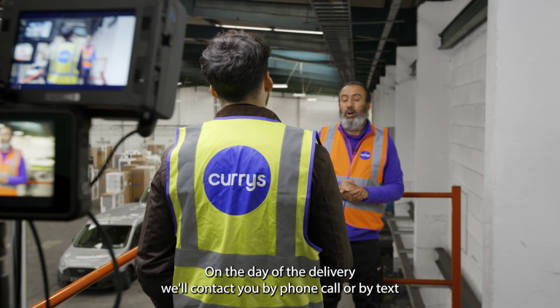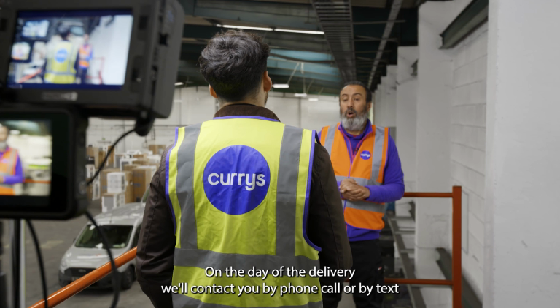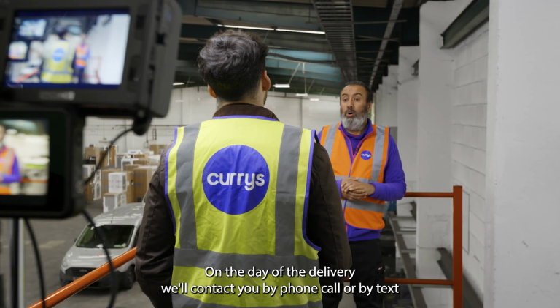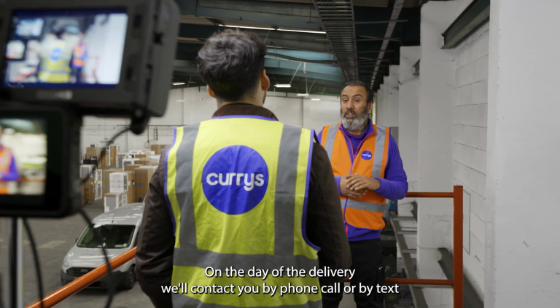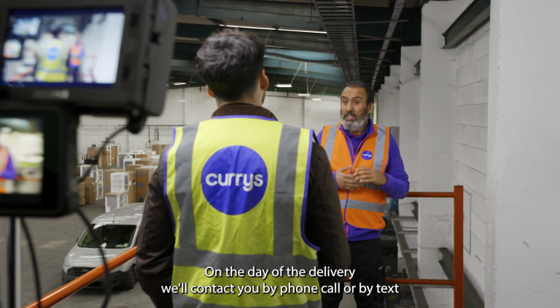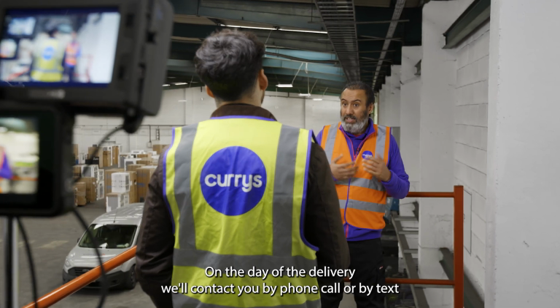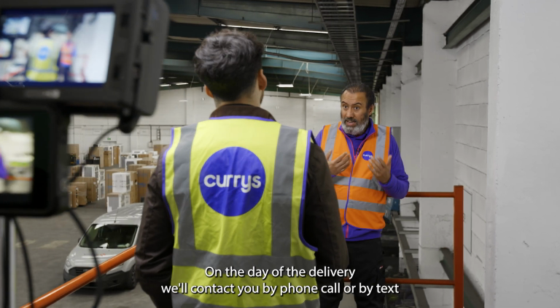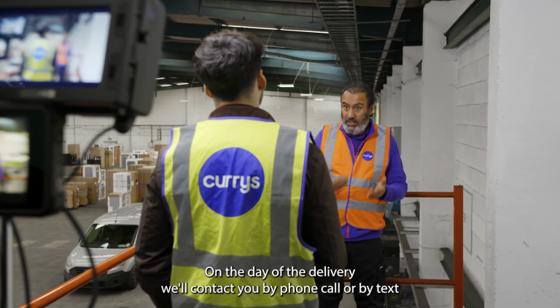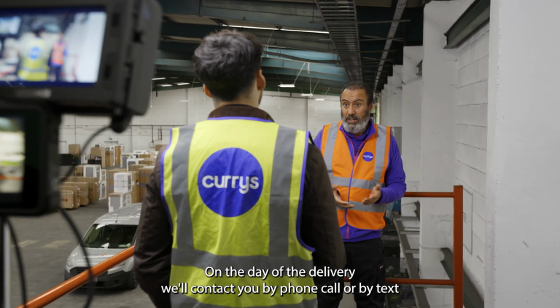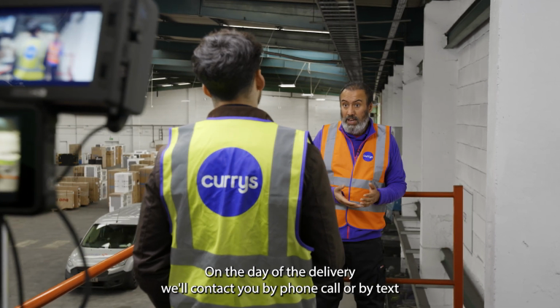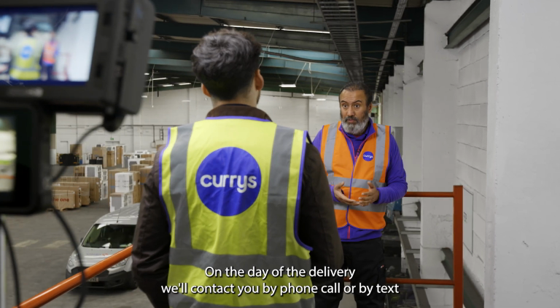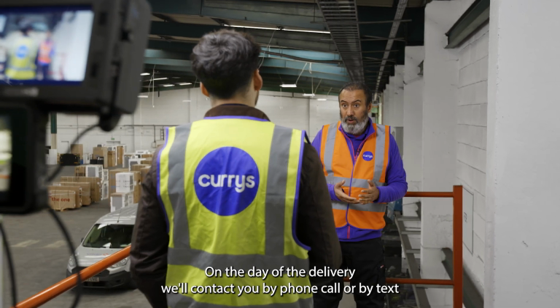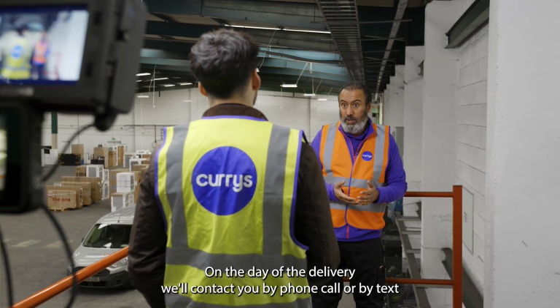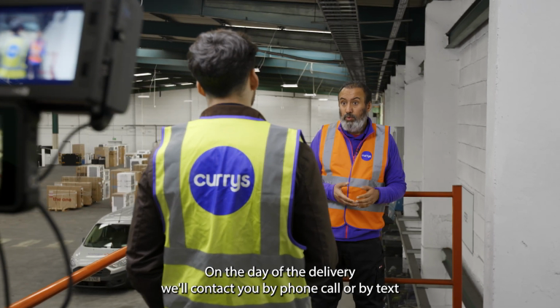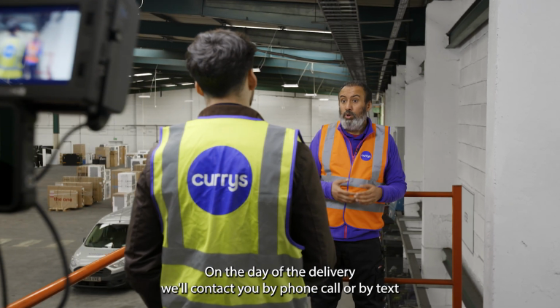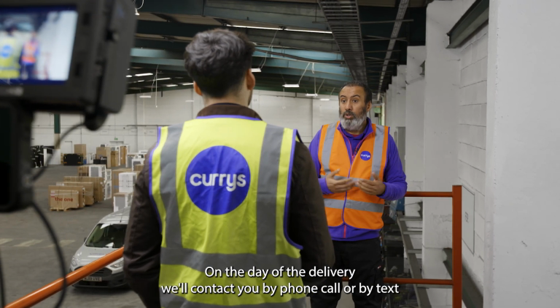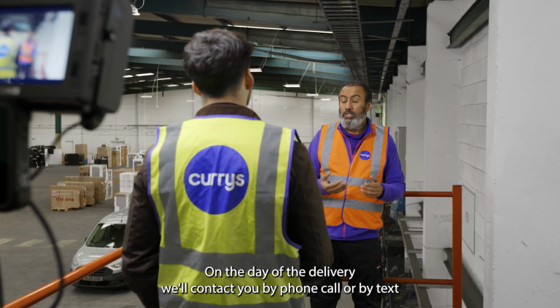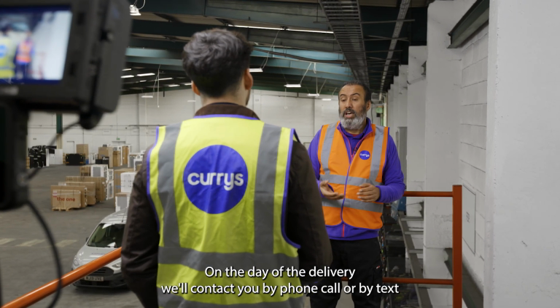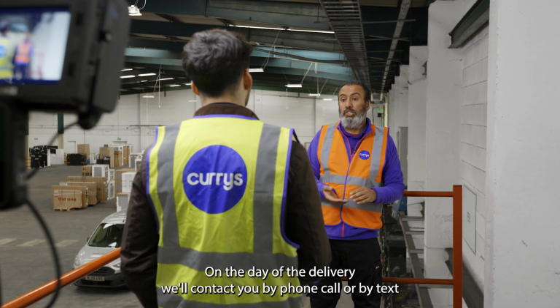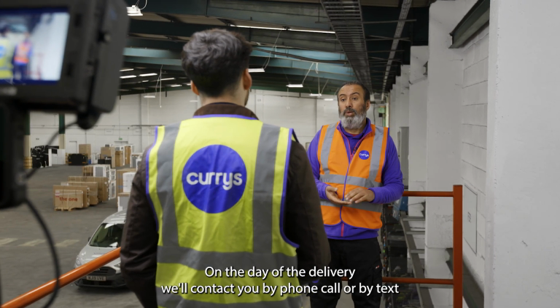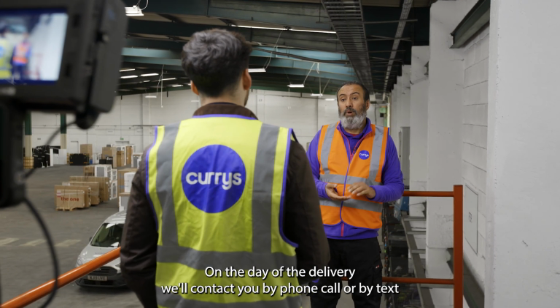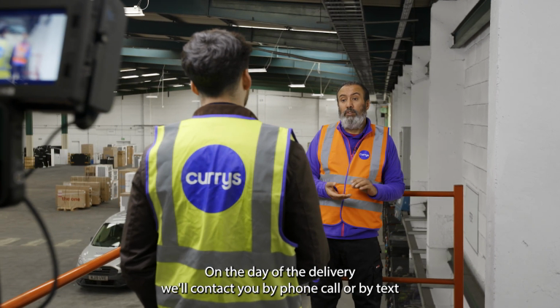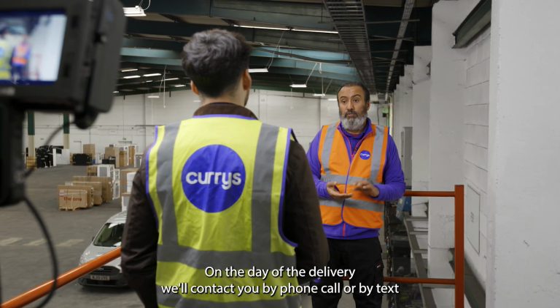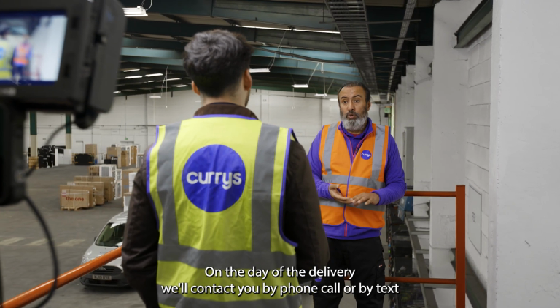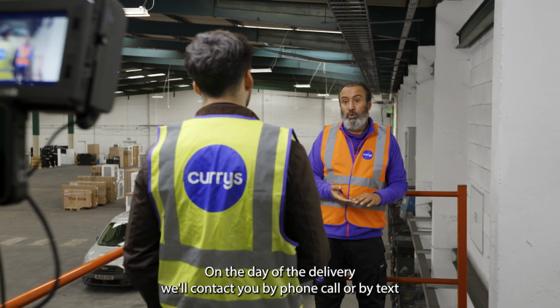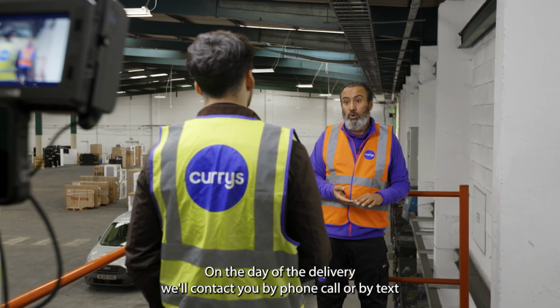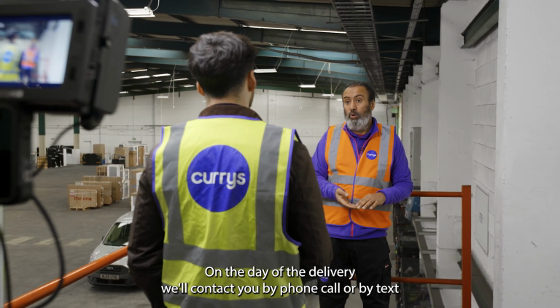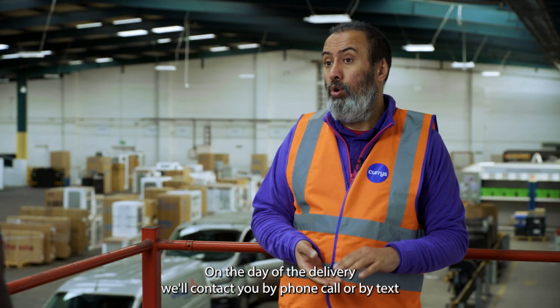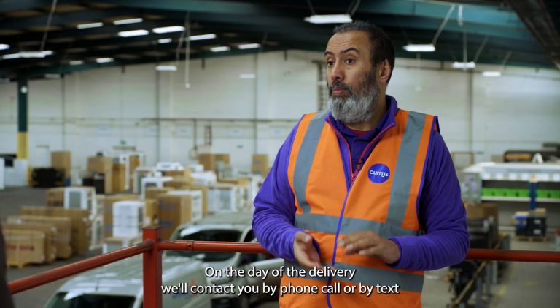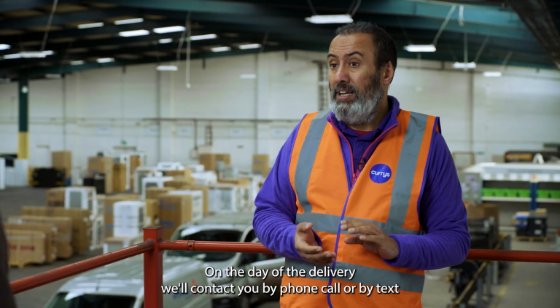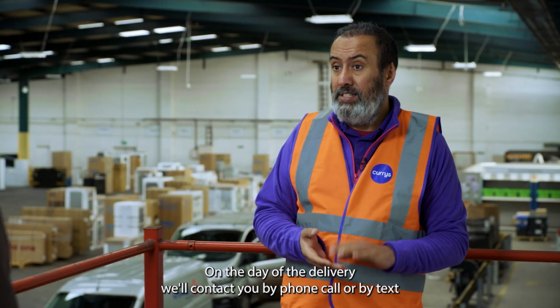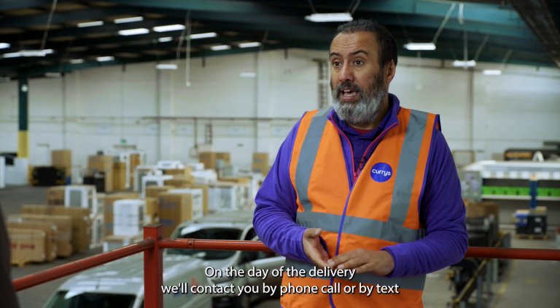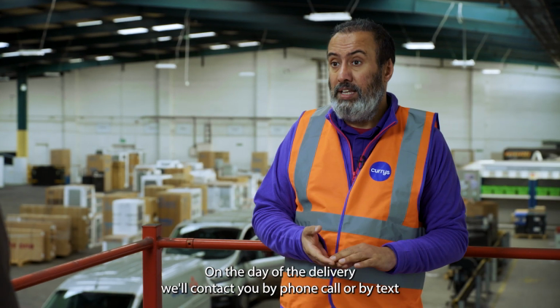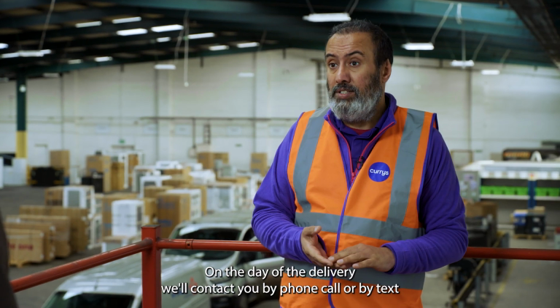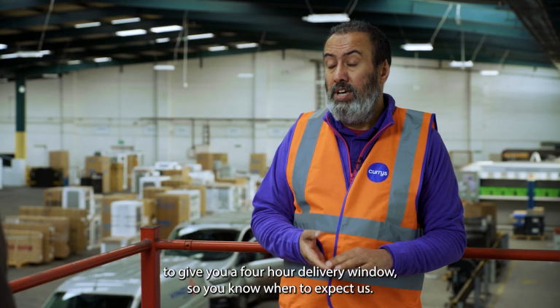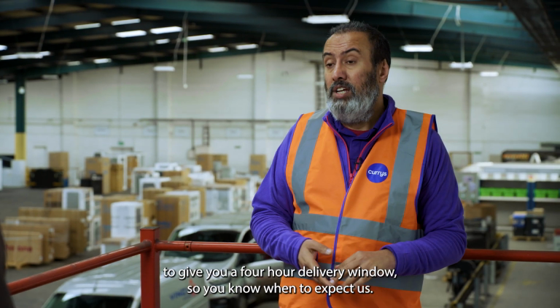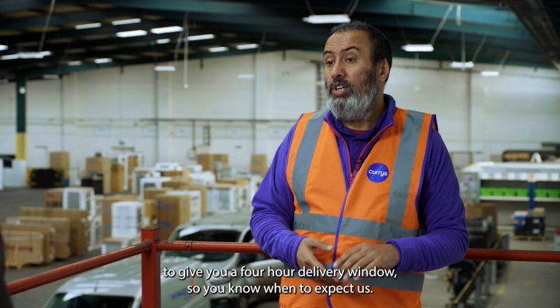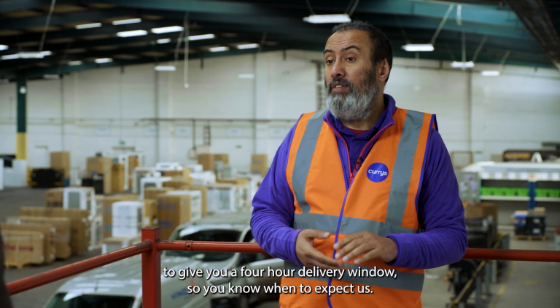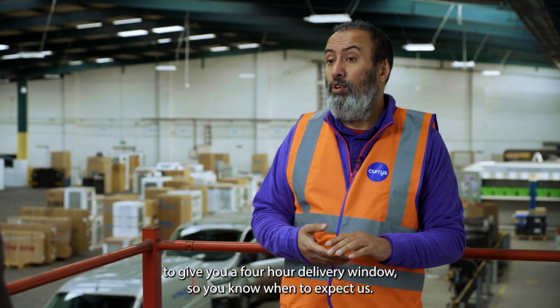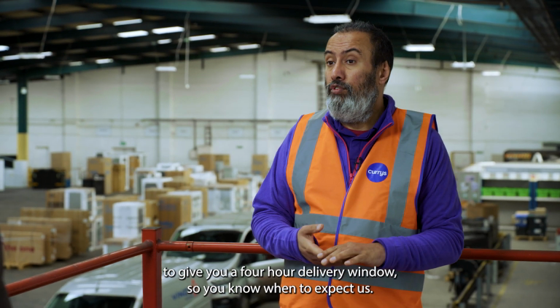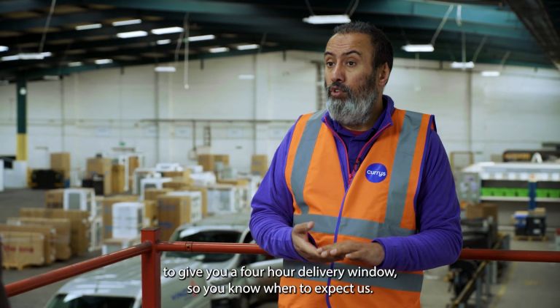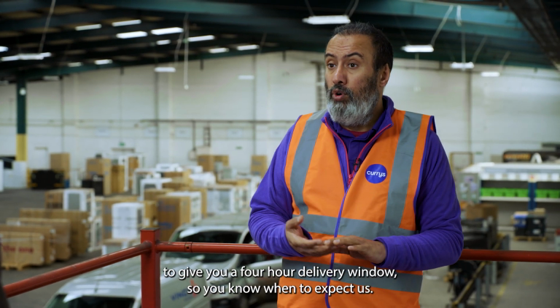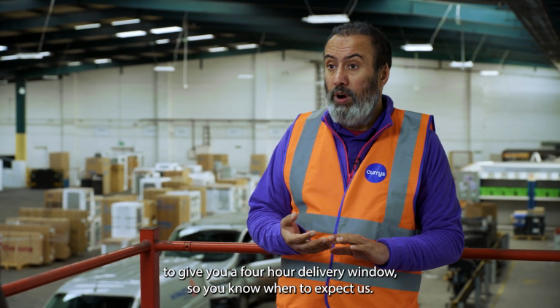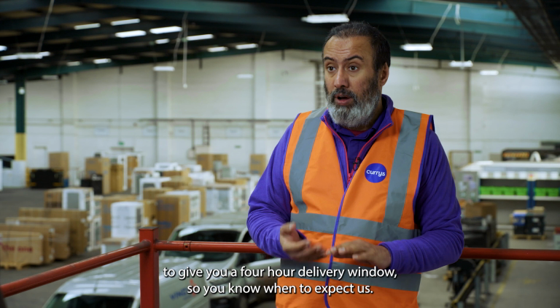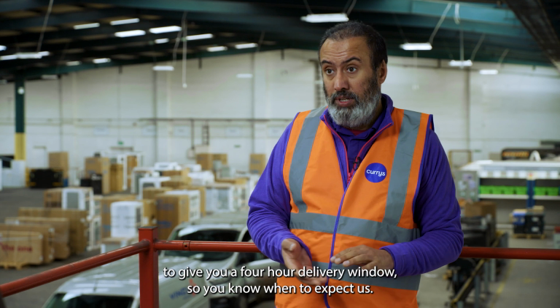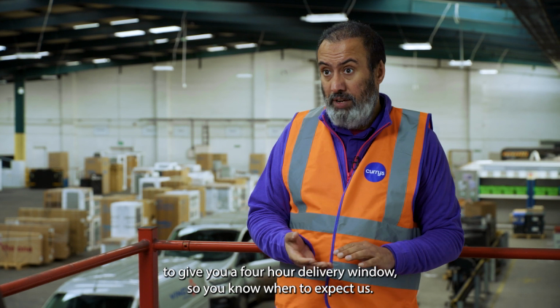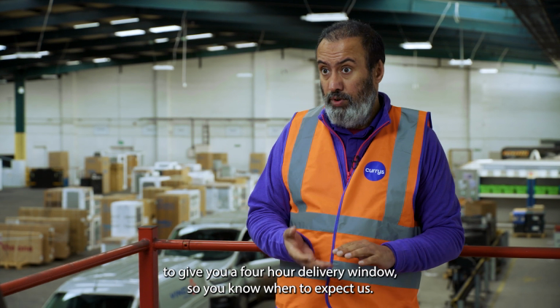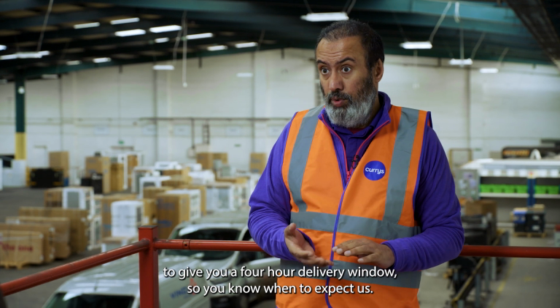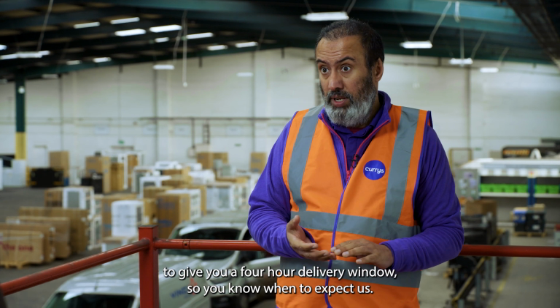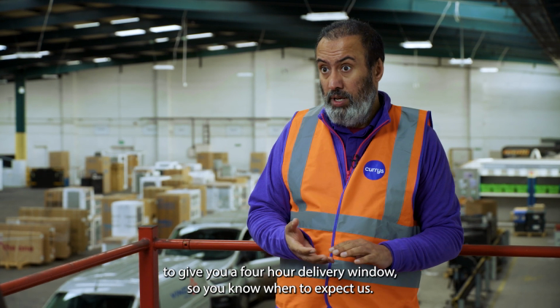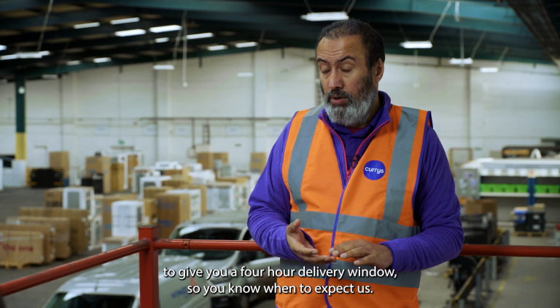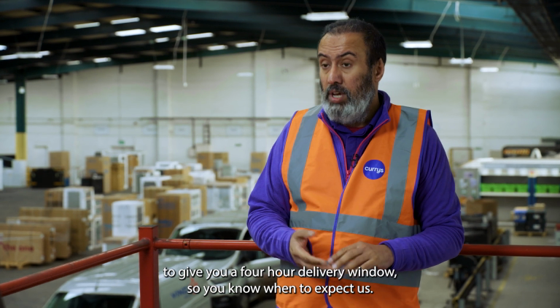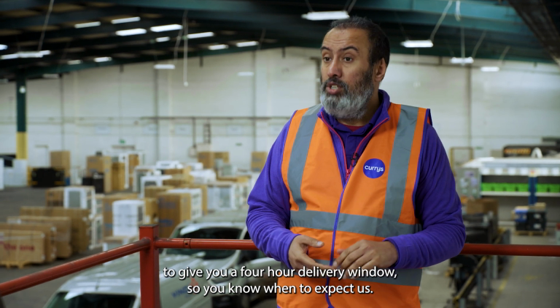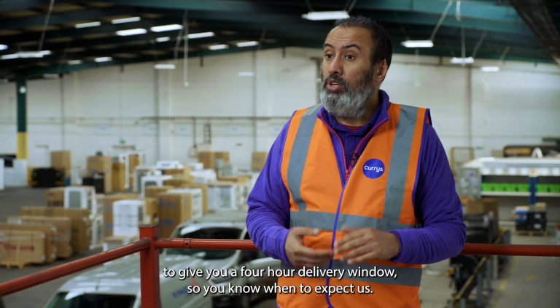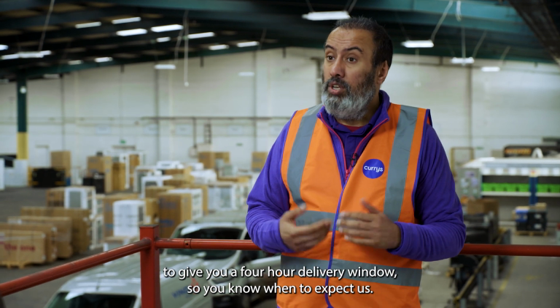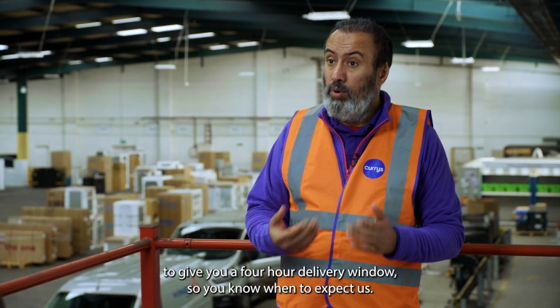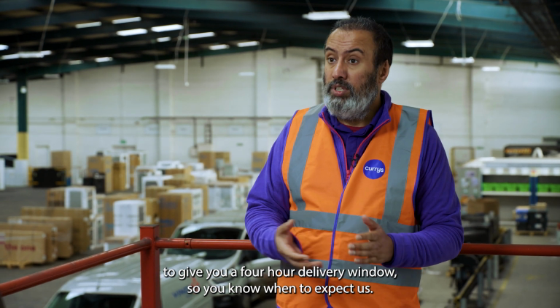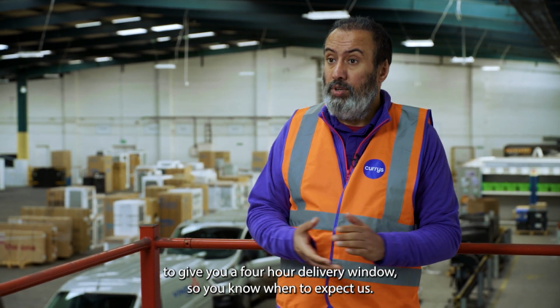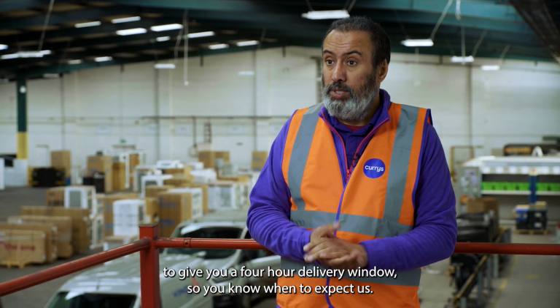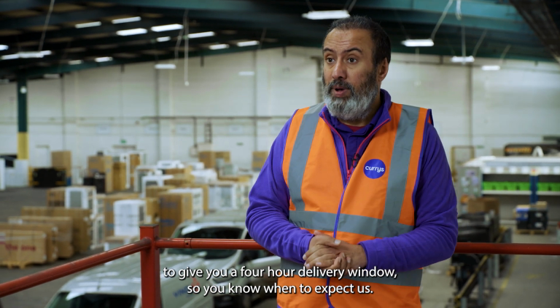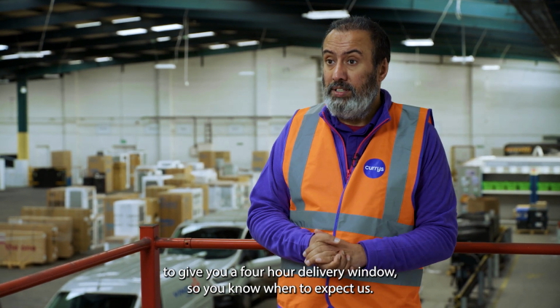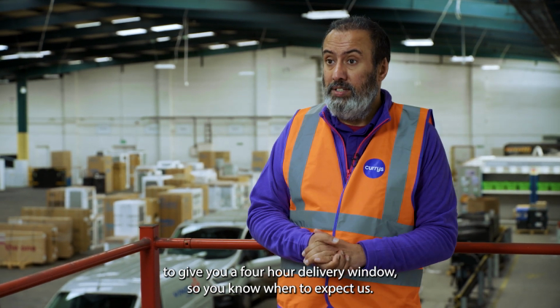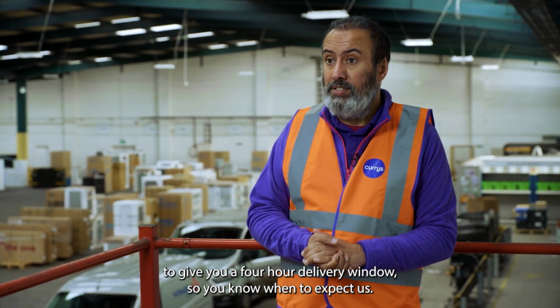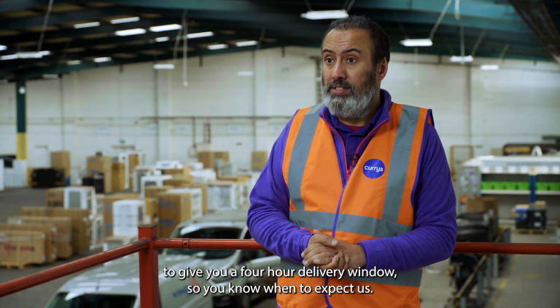On the day of the delivery, we'll contact you by phone call or by text to give you a four-hour delivery window, so you know when to expect us.